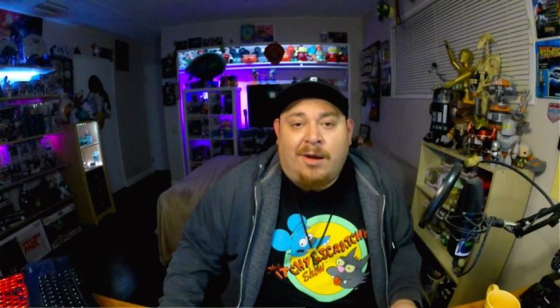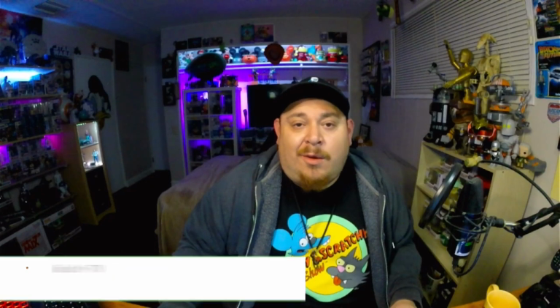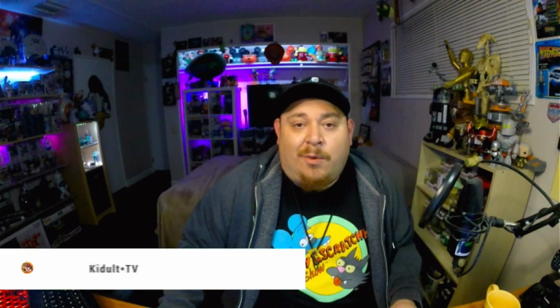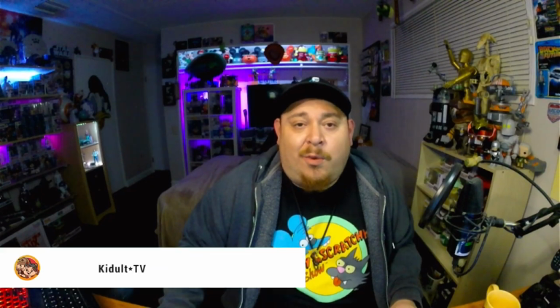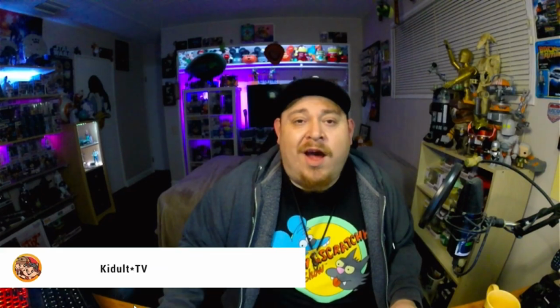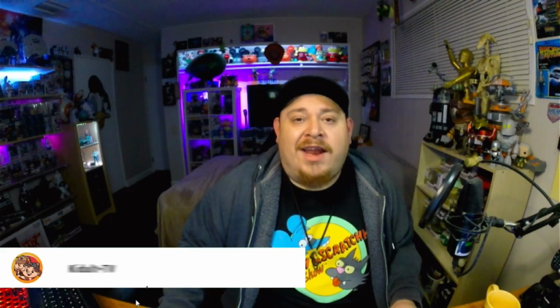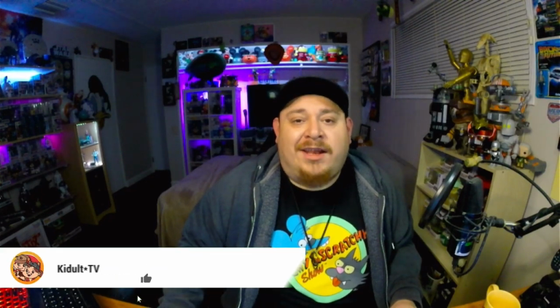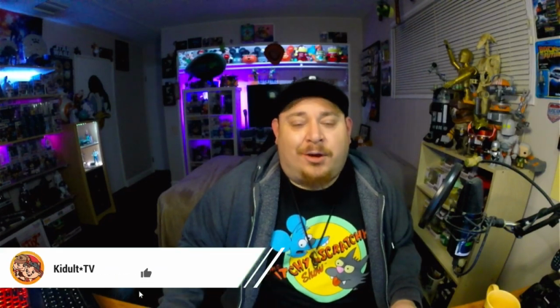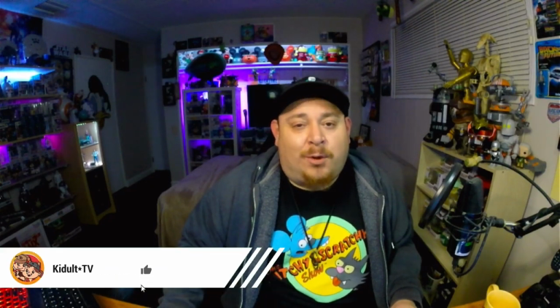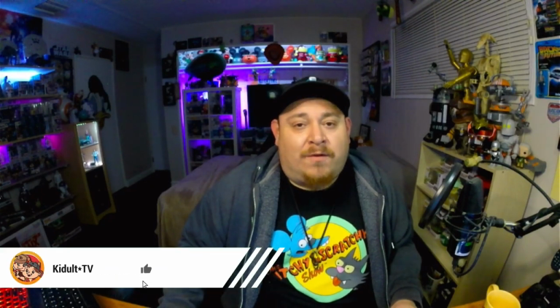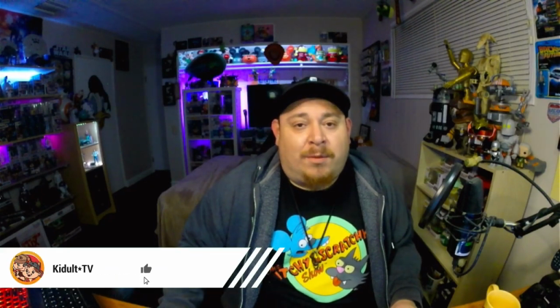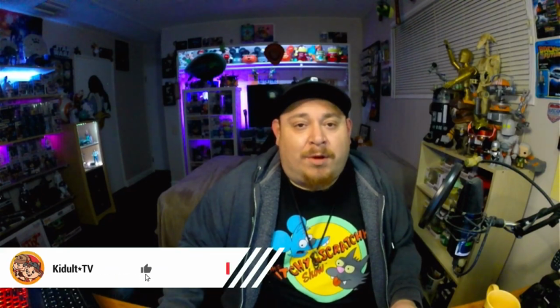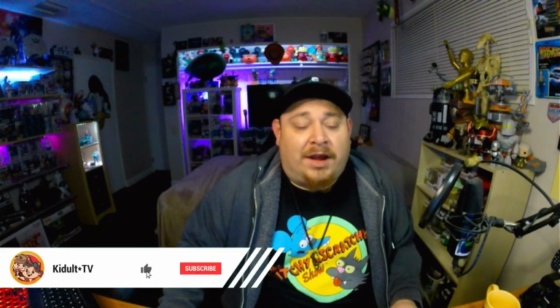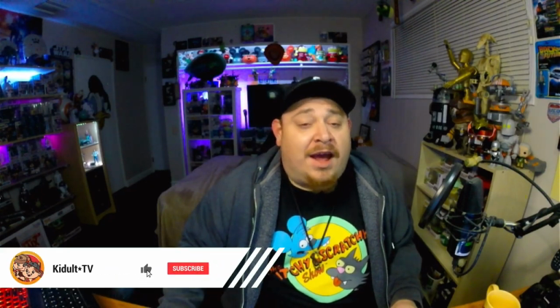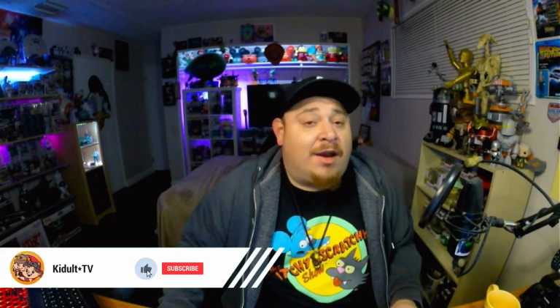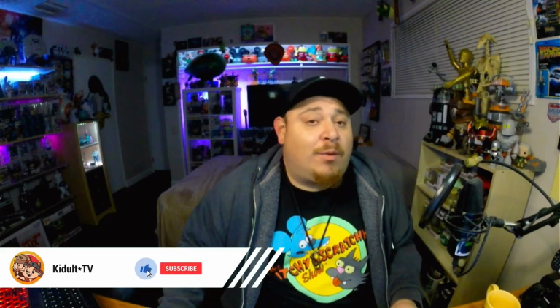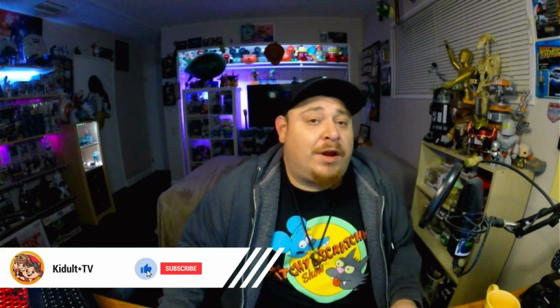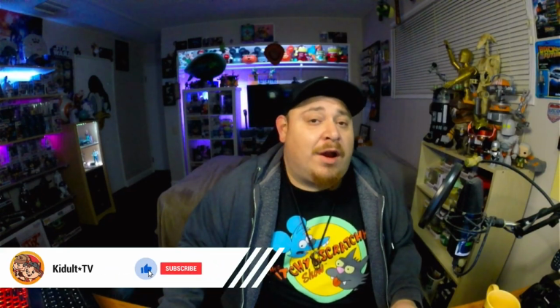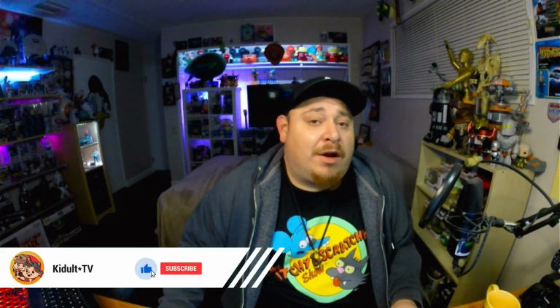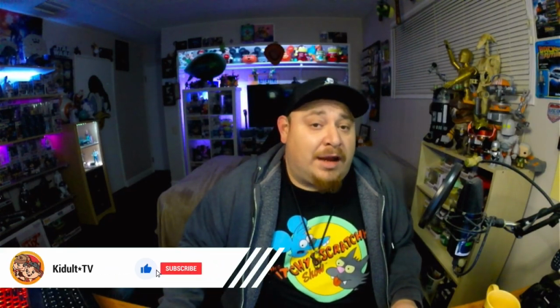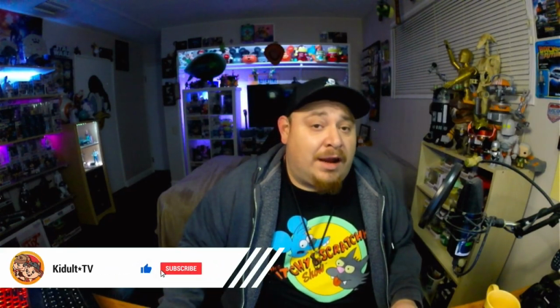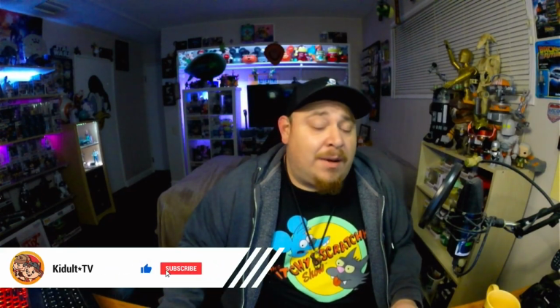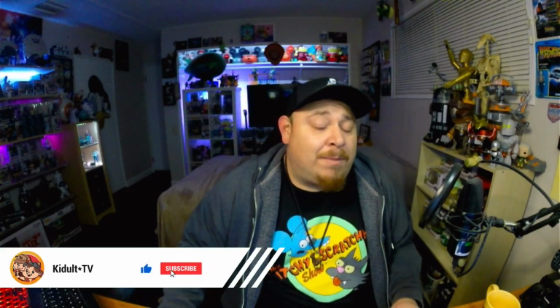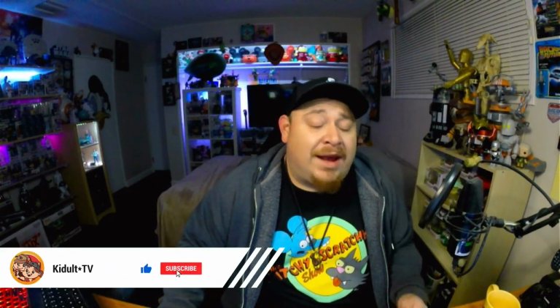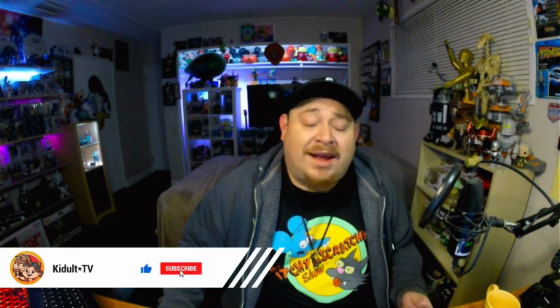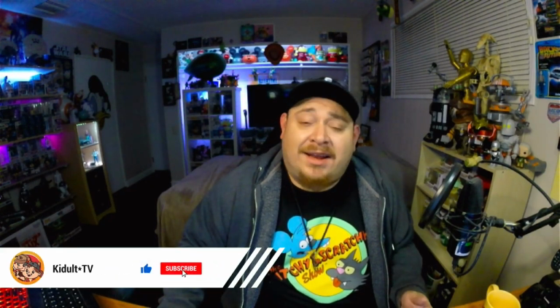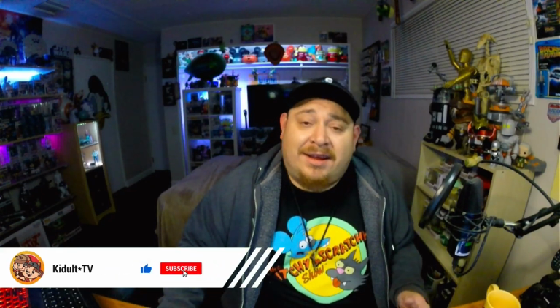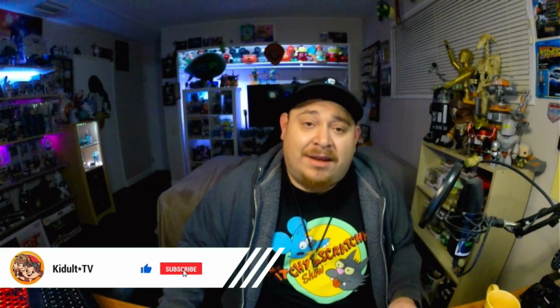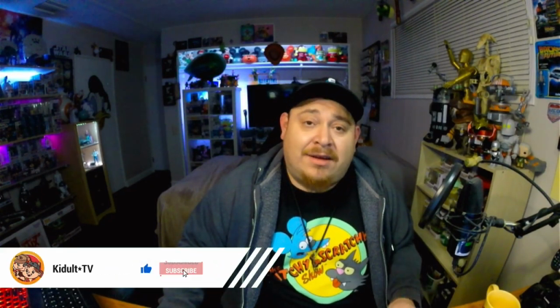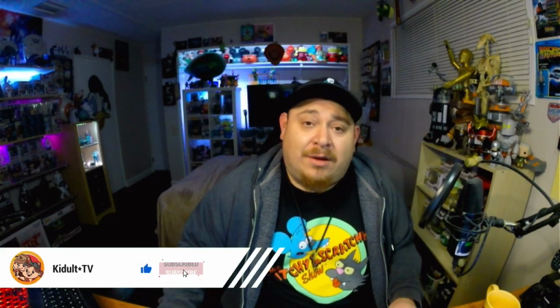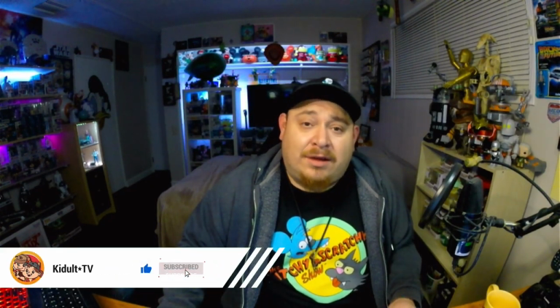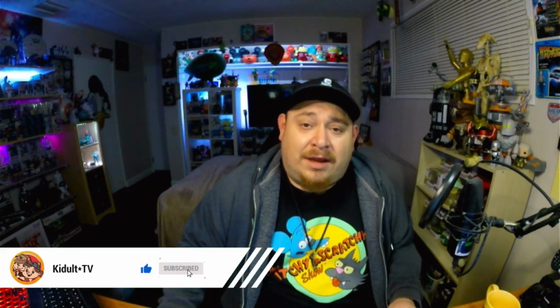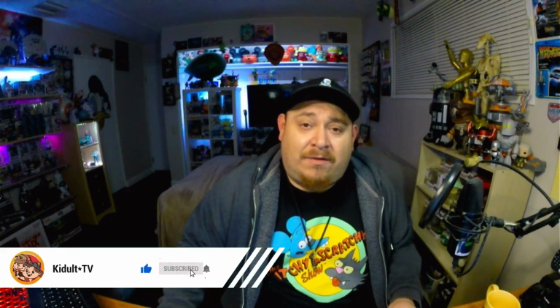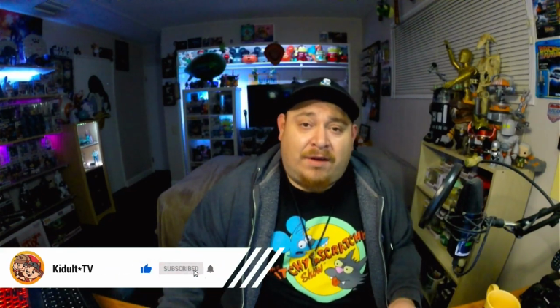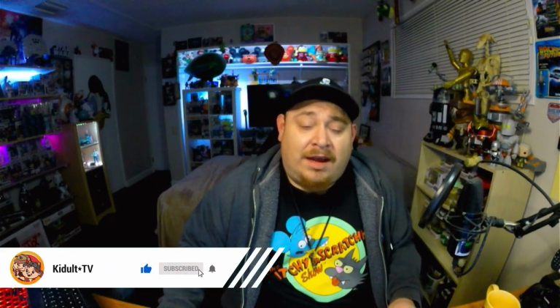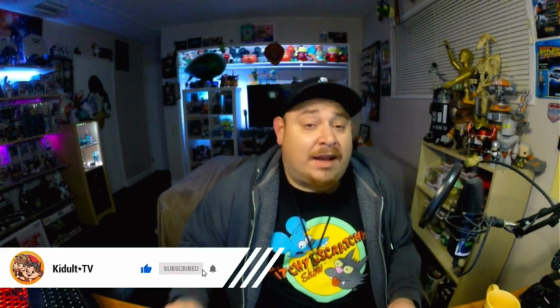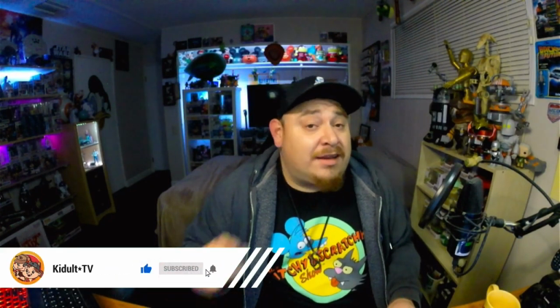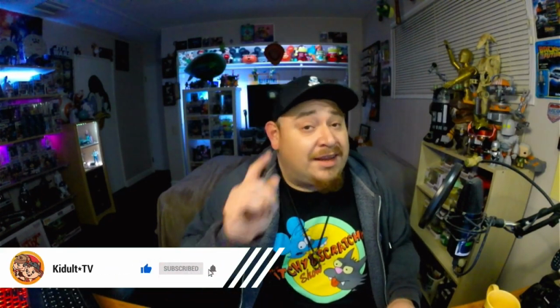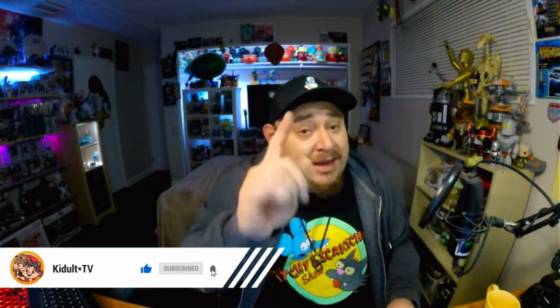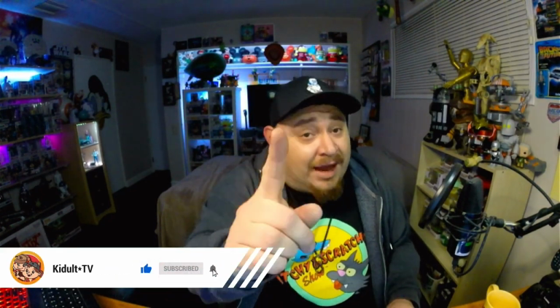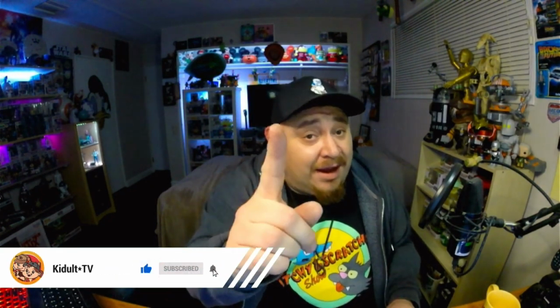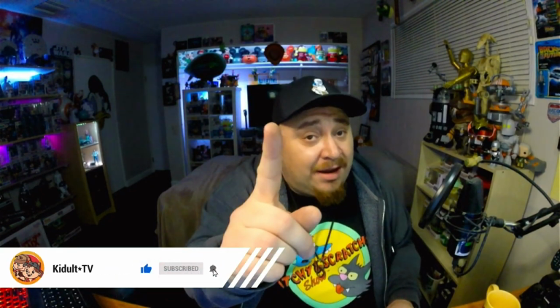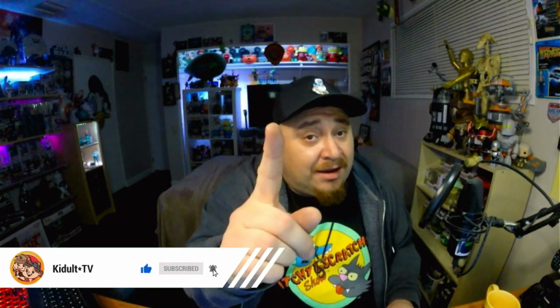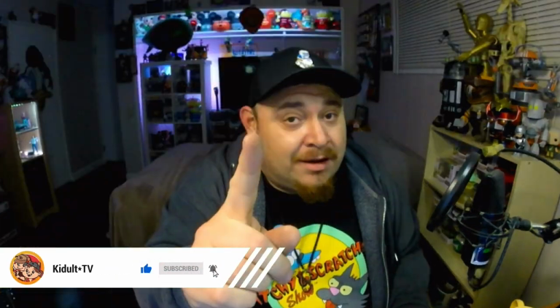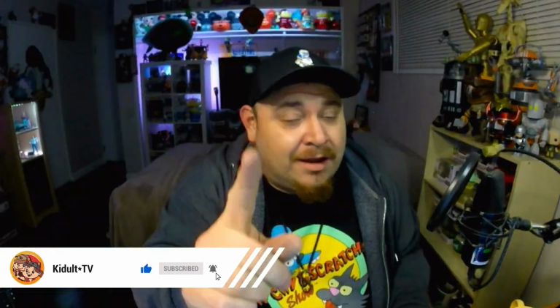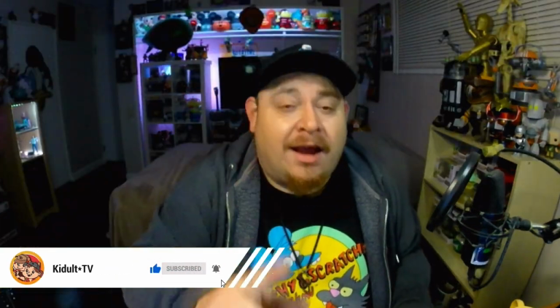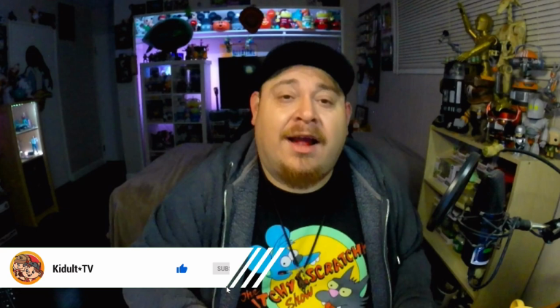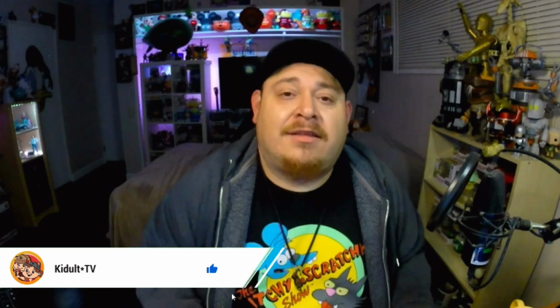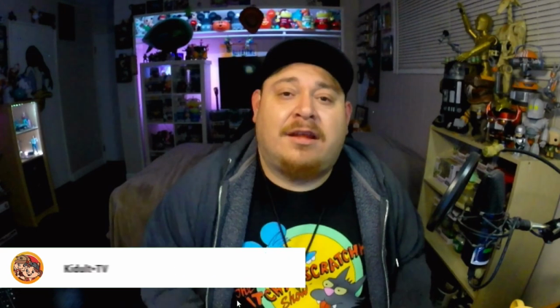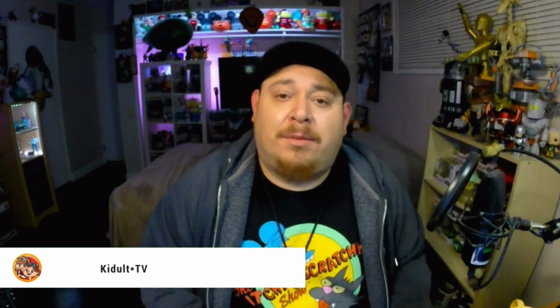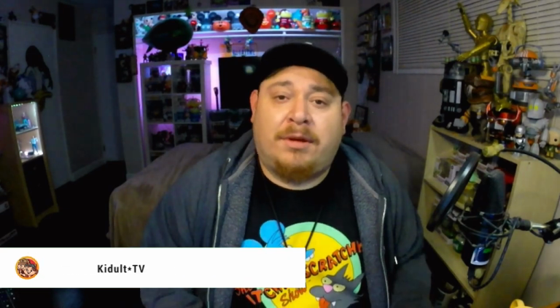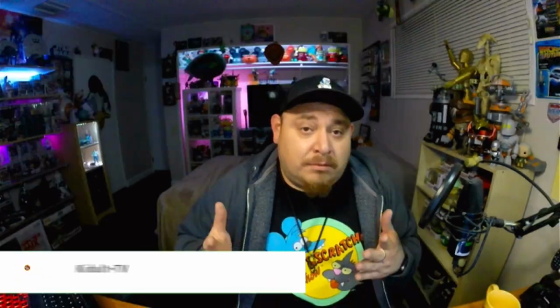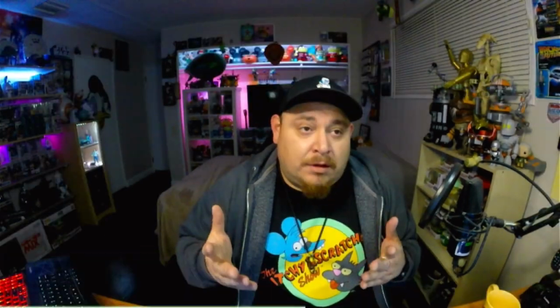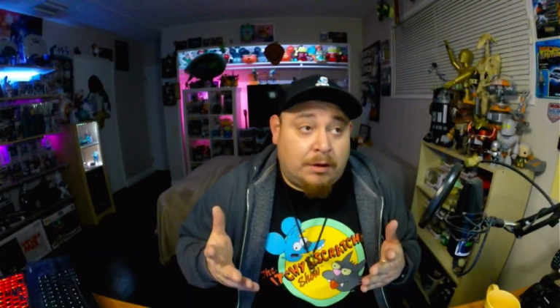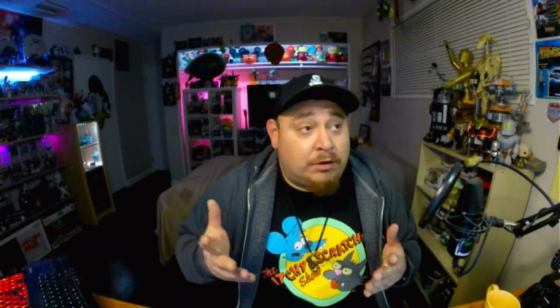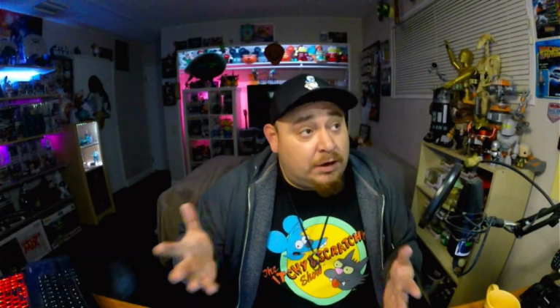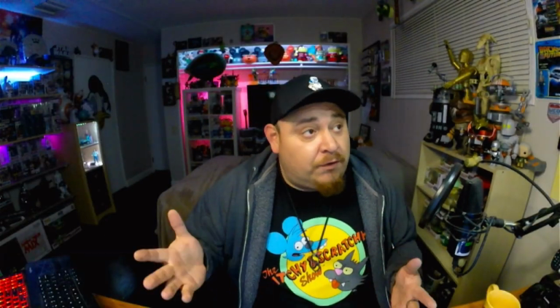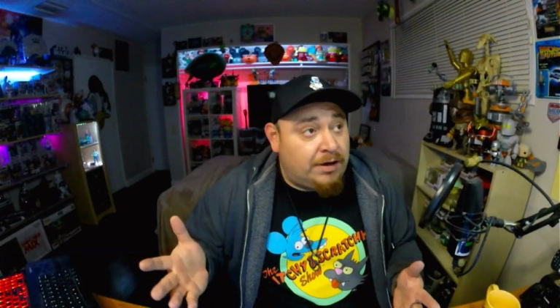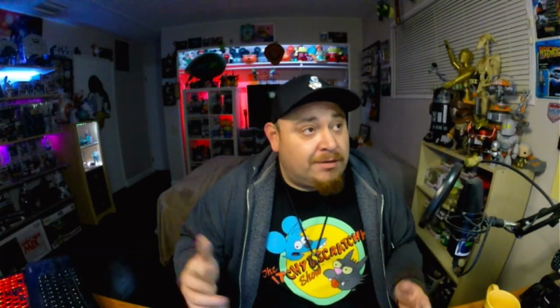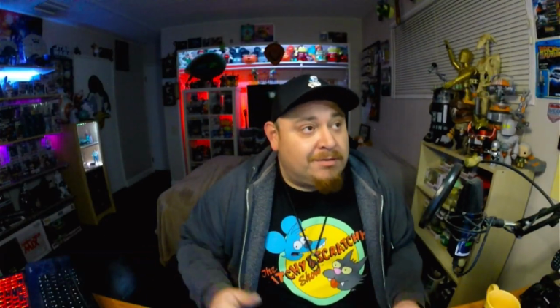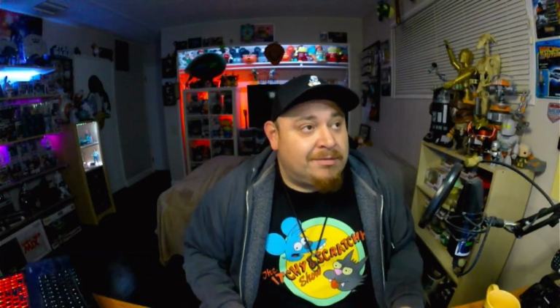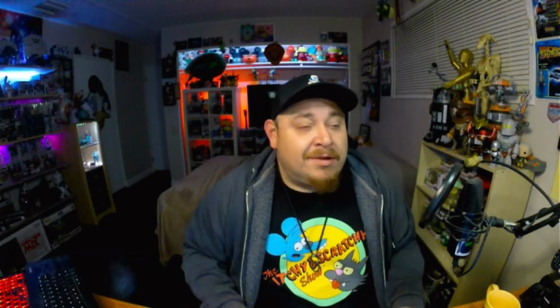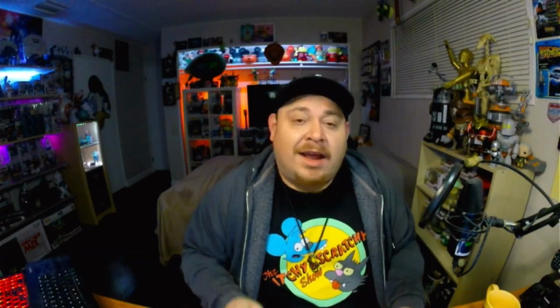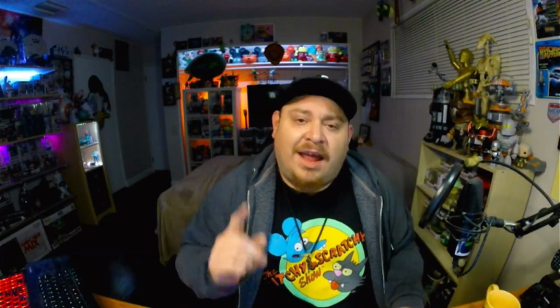What it do everybody, we are here back at Kiddell TV and today I got something different and a little funner.